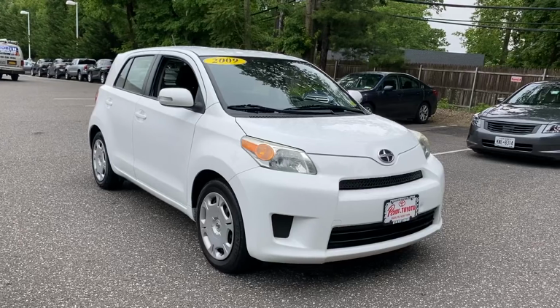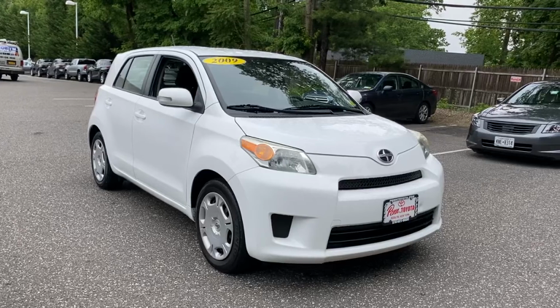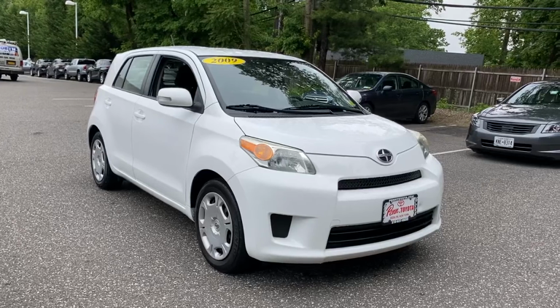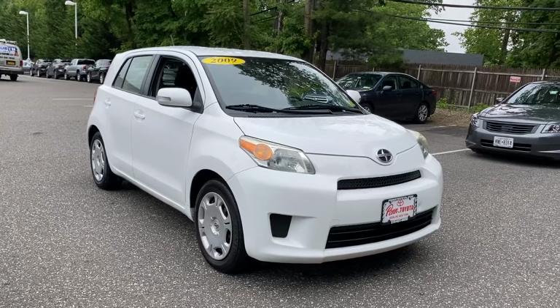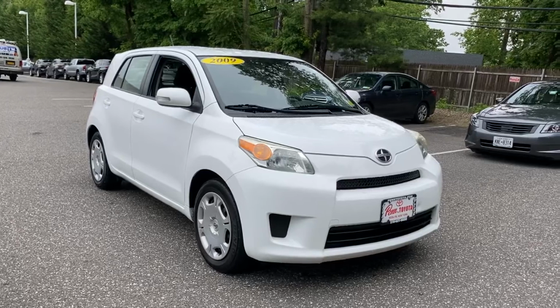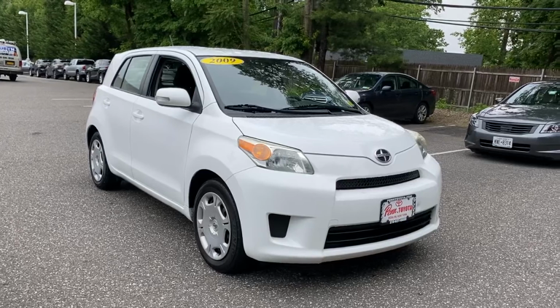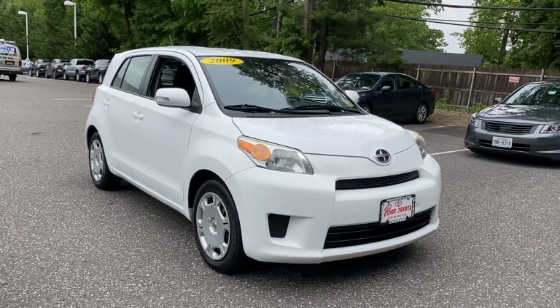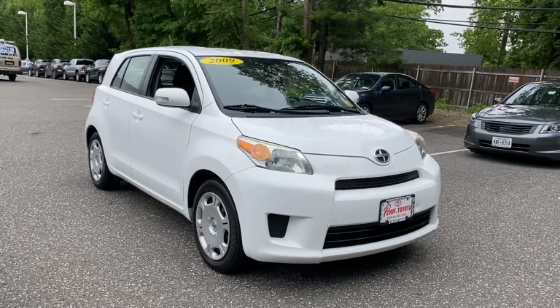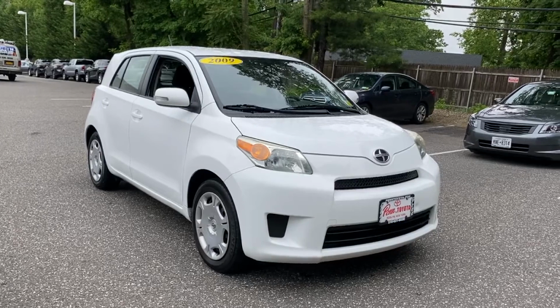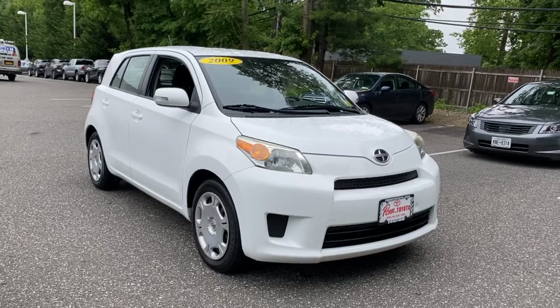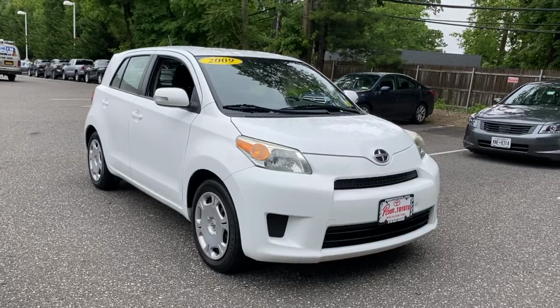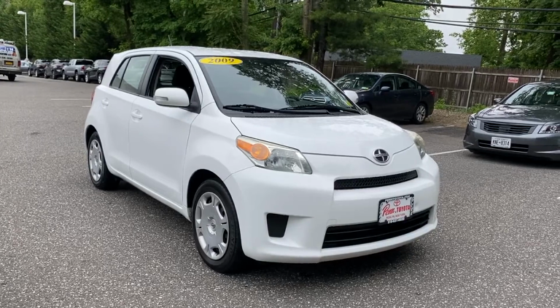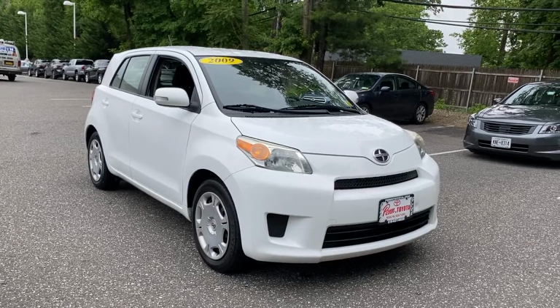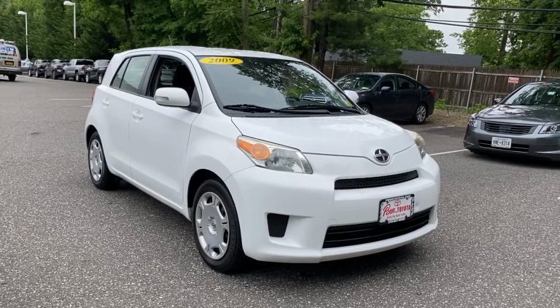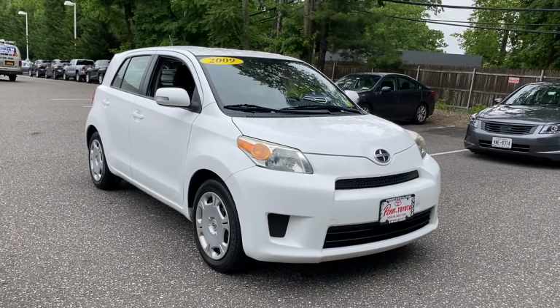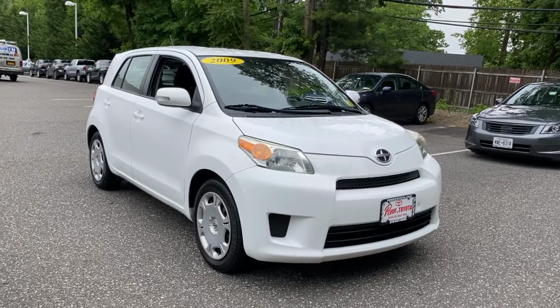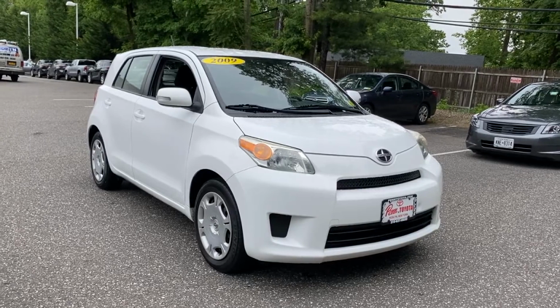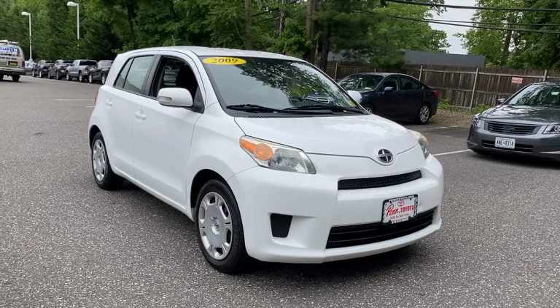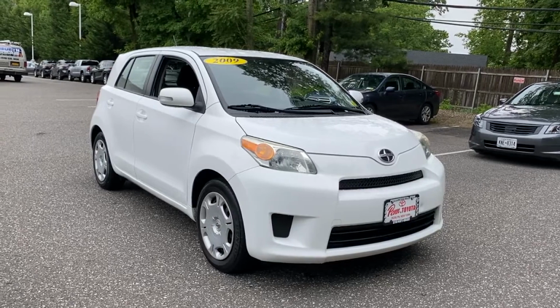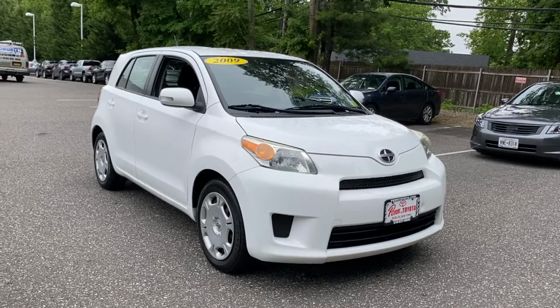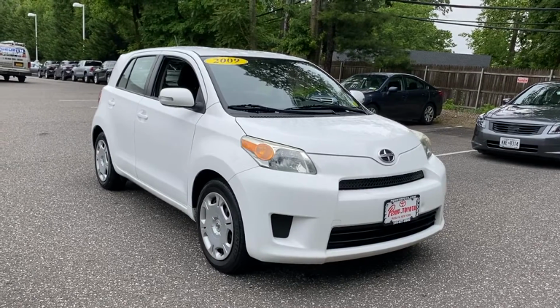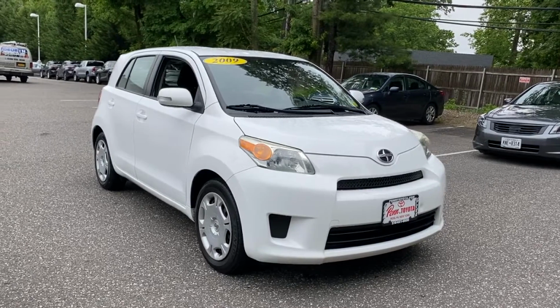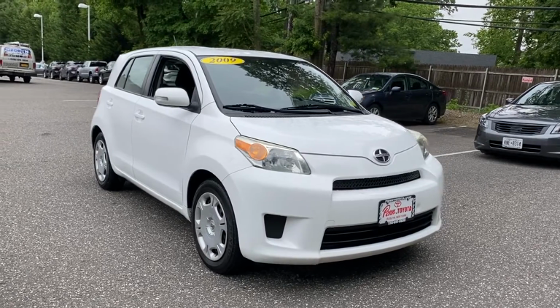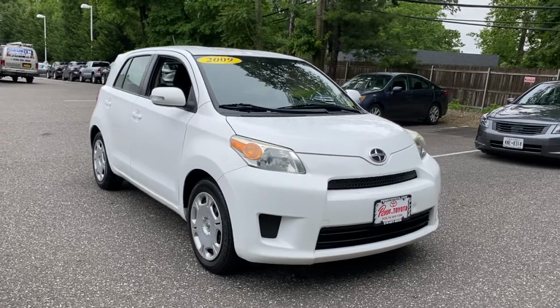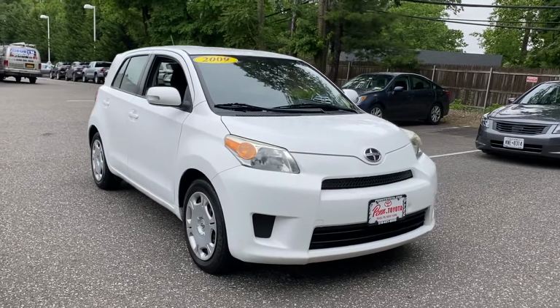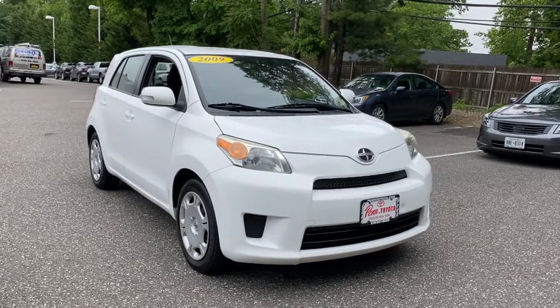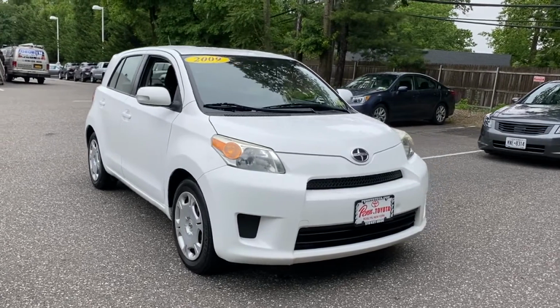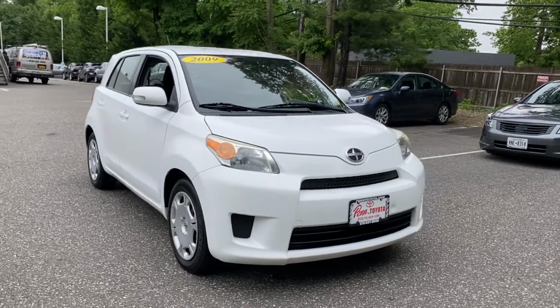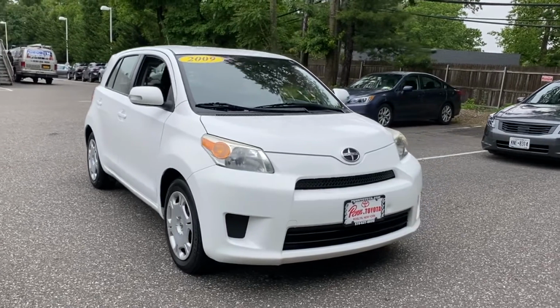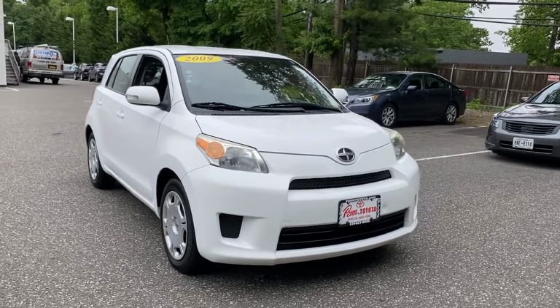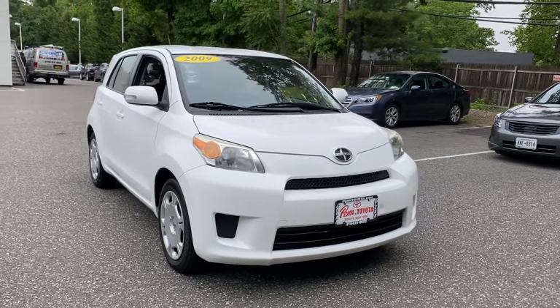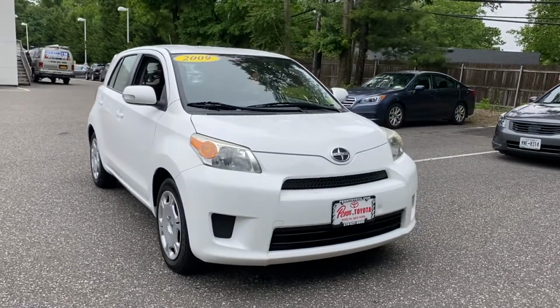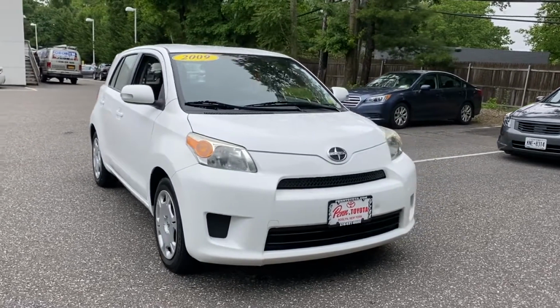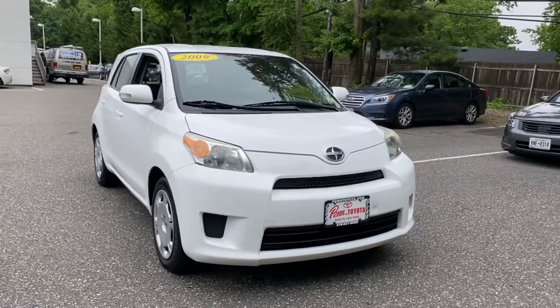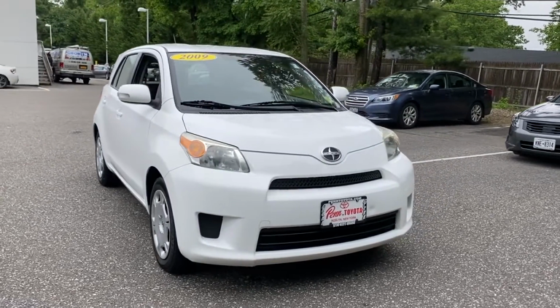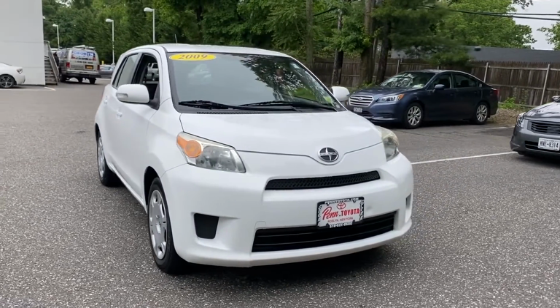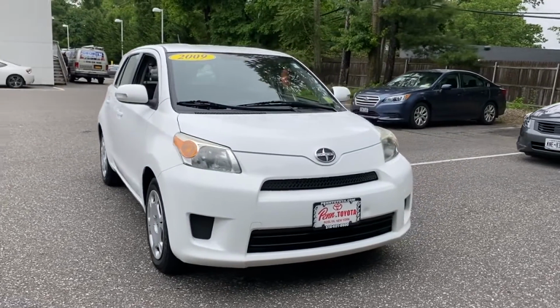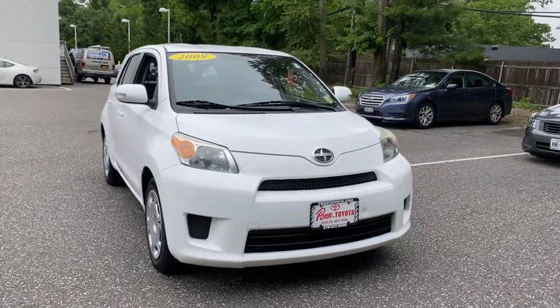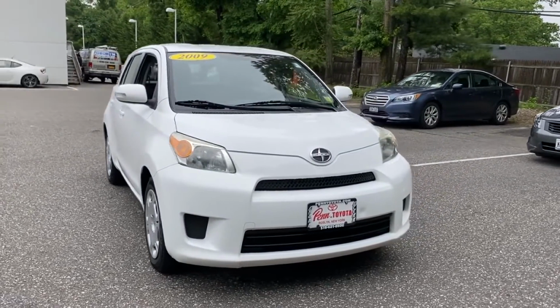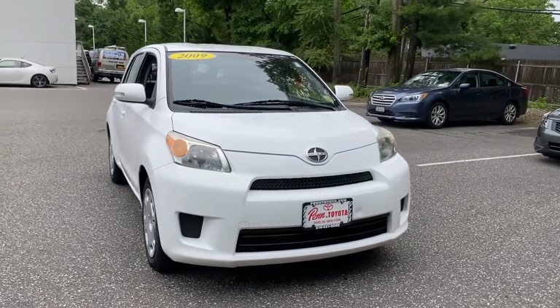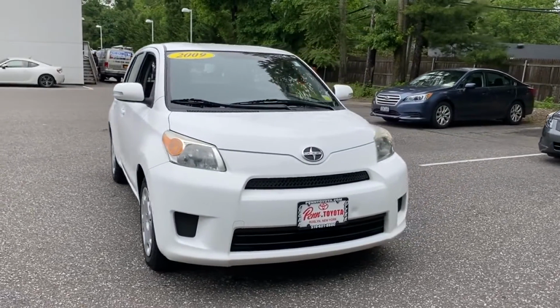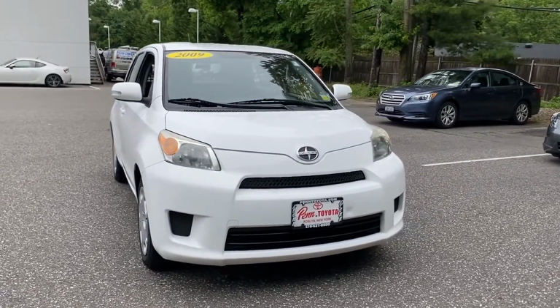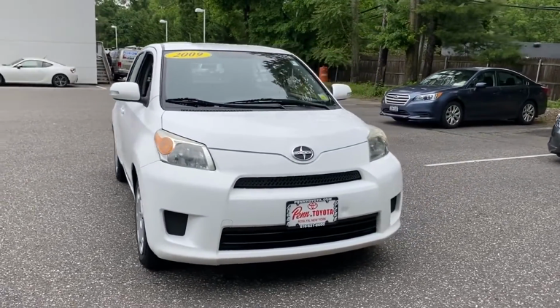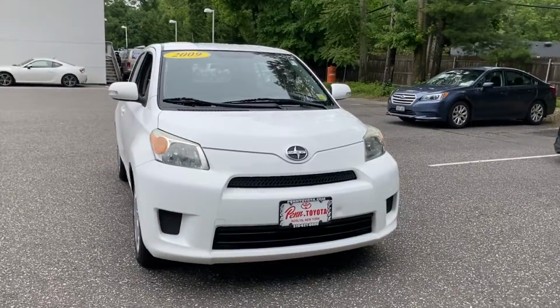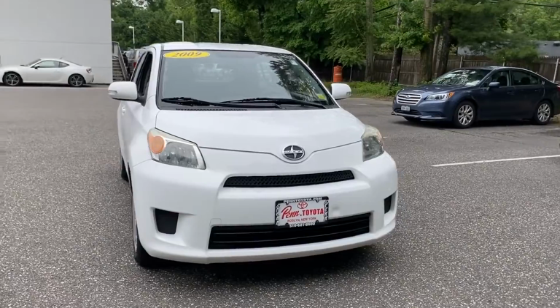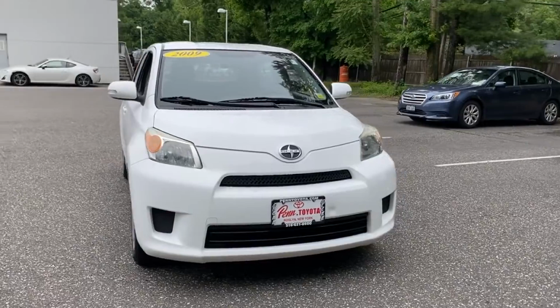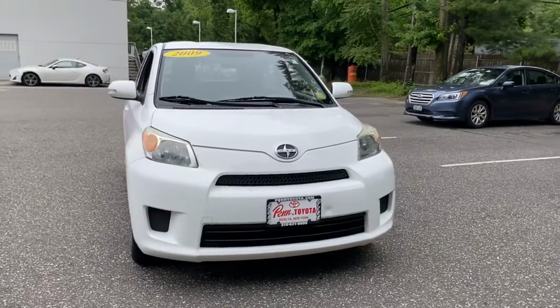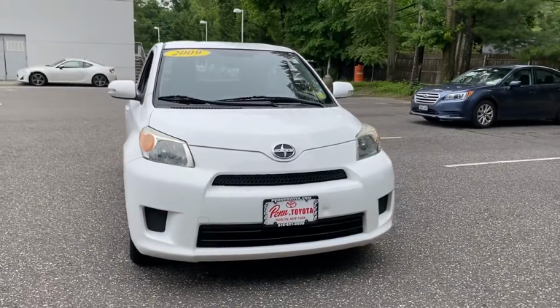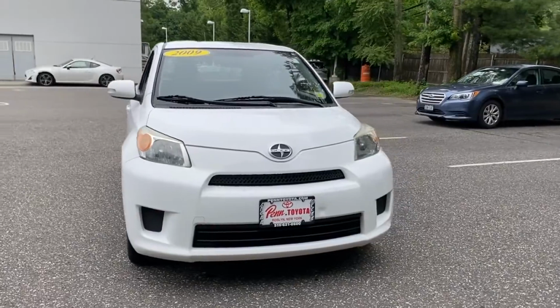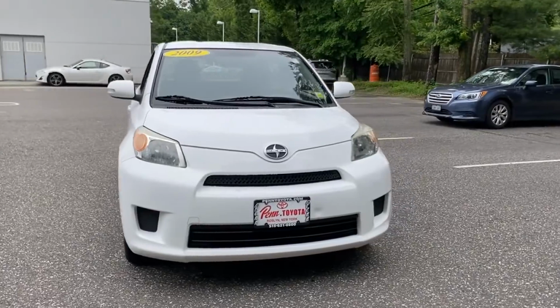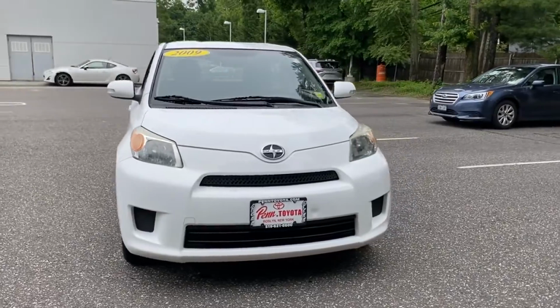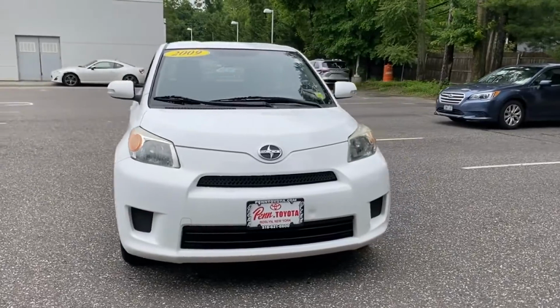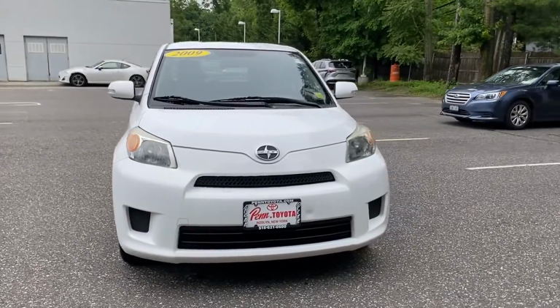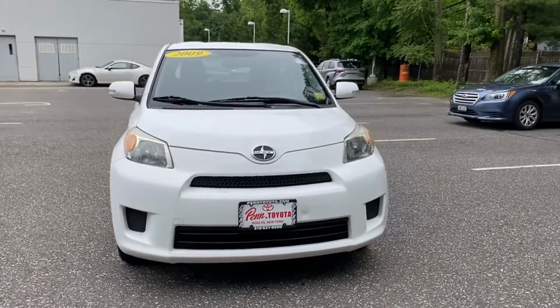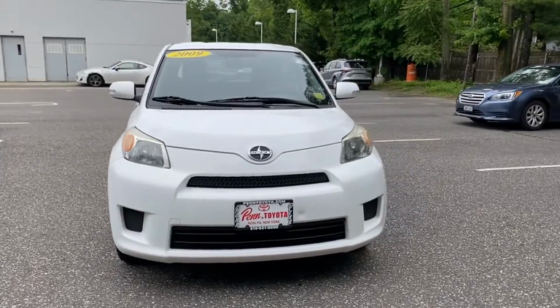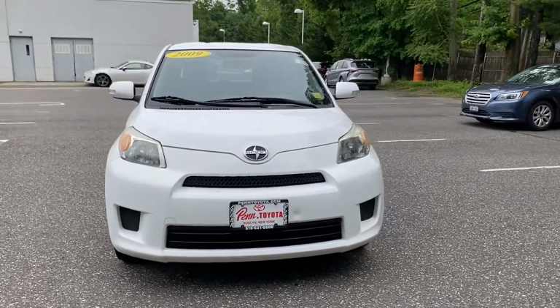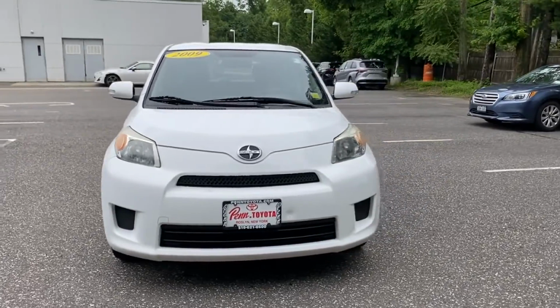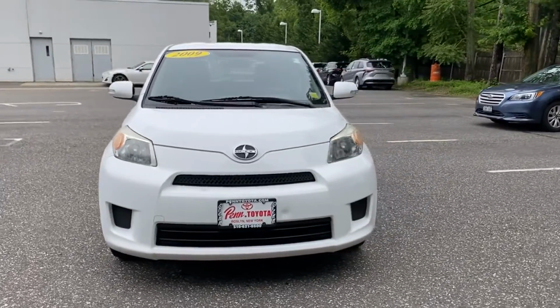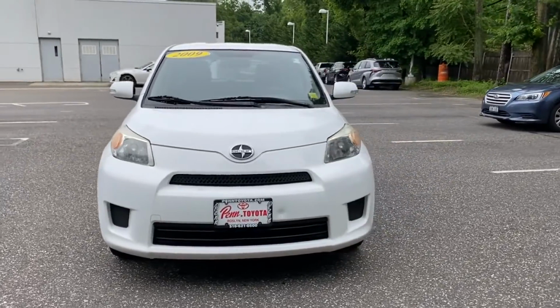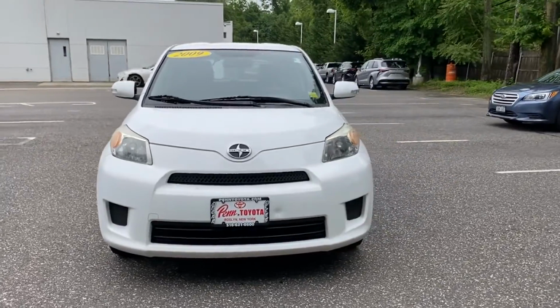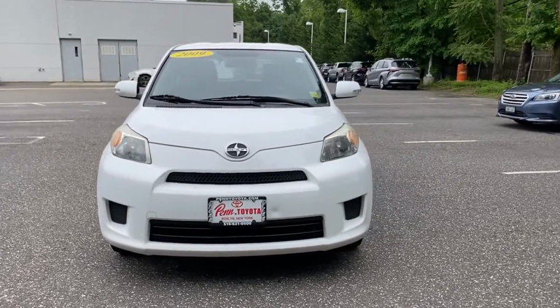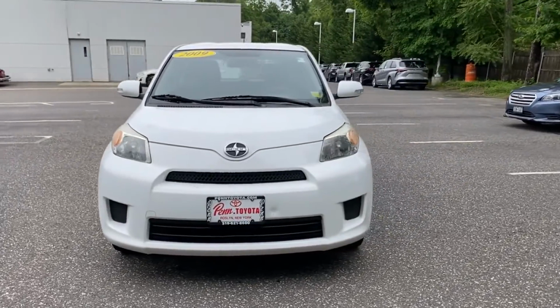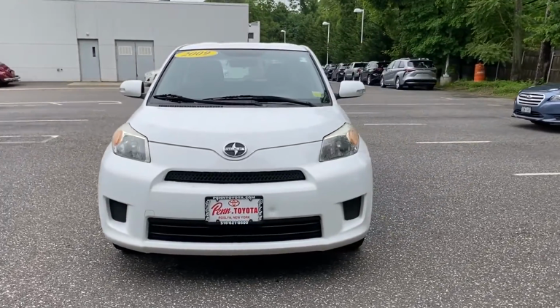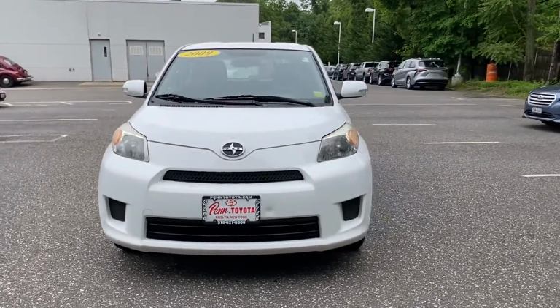2009 Scion XD. This sedan combines safety and comfort with style and performance.